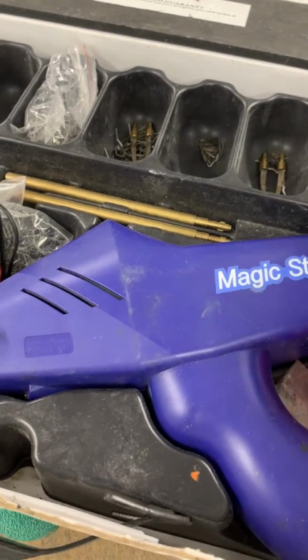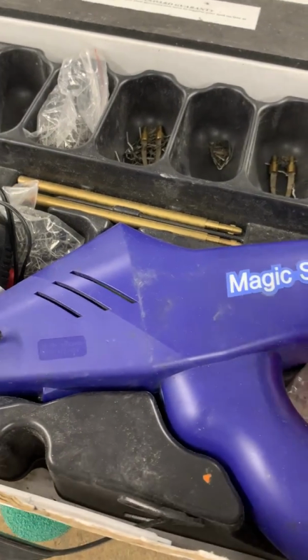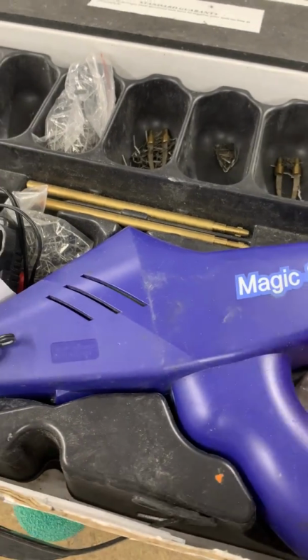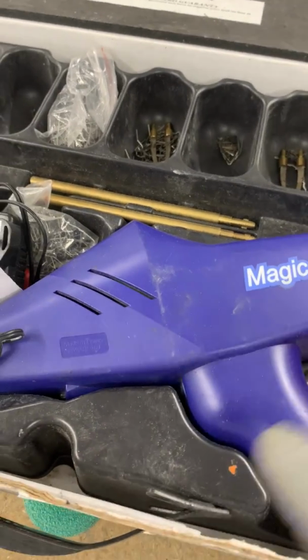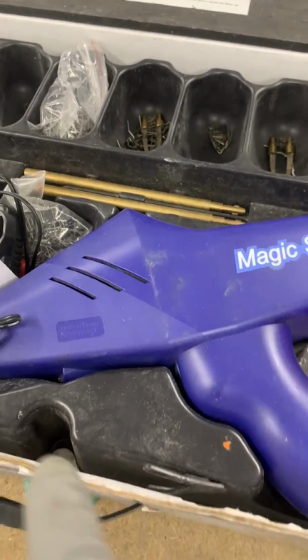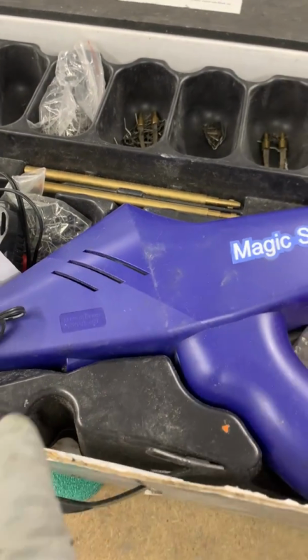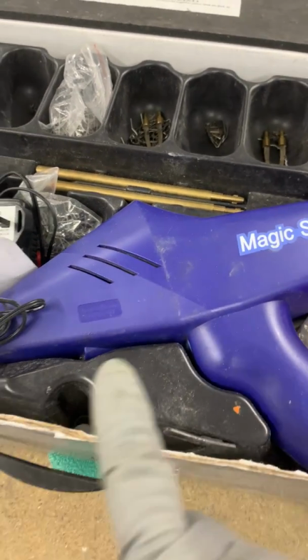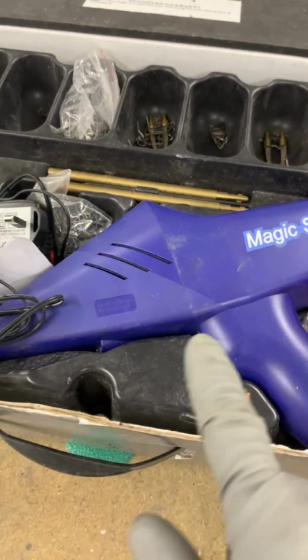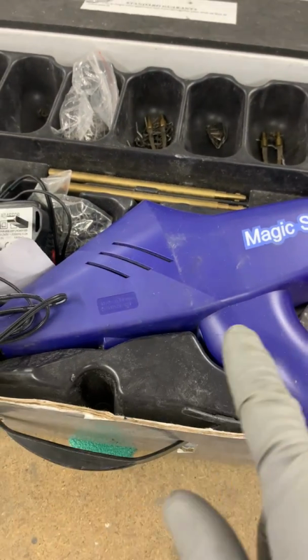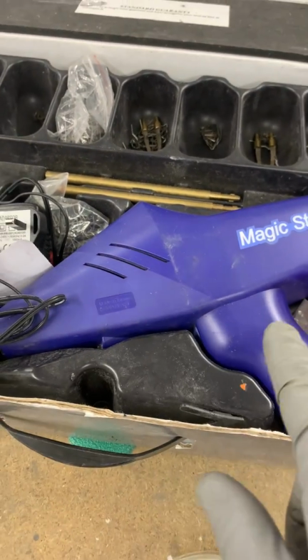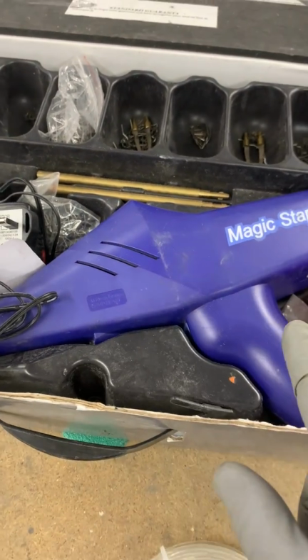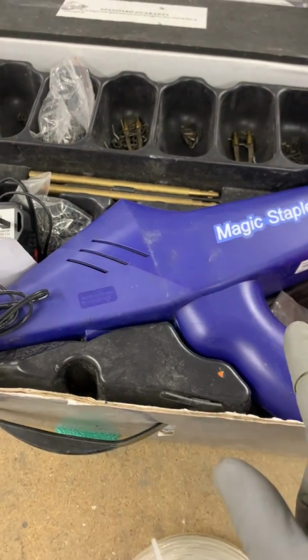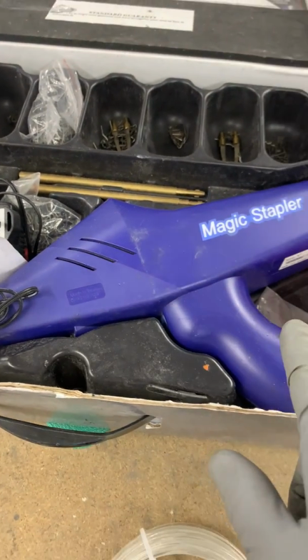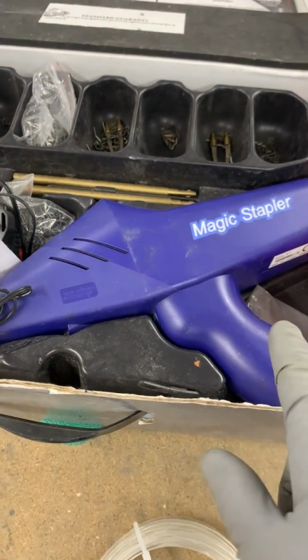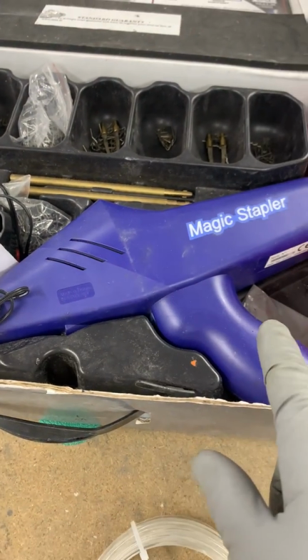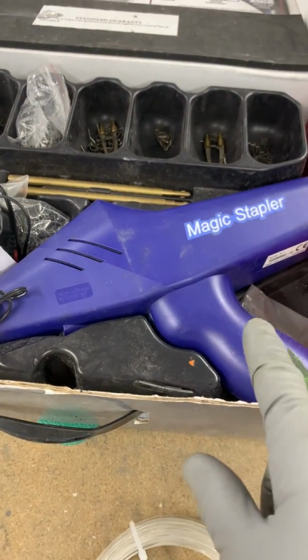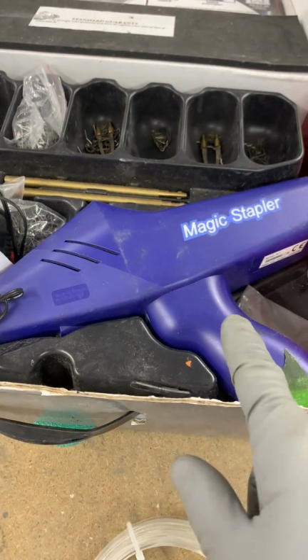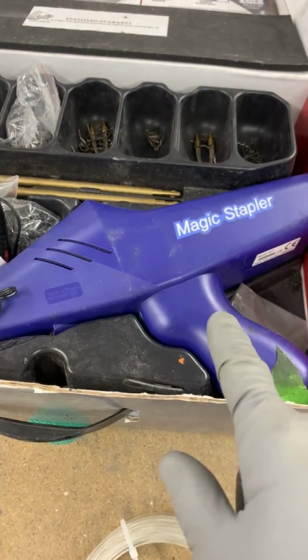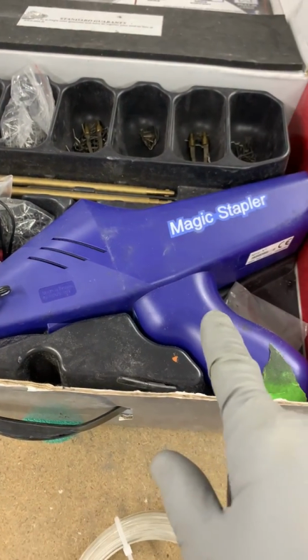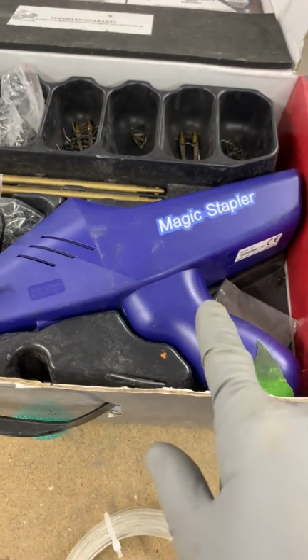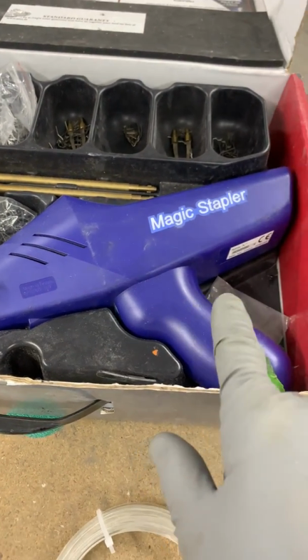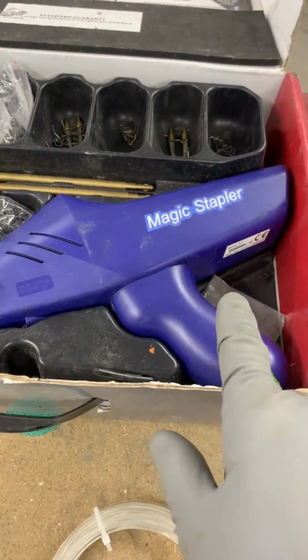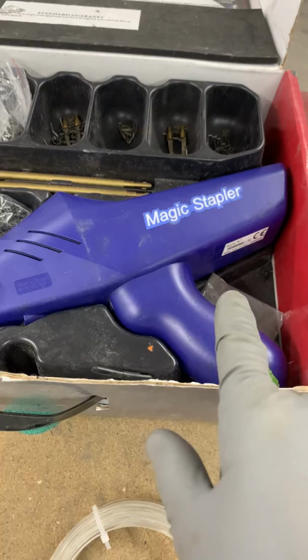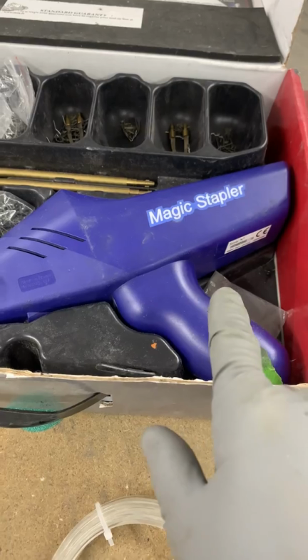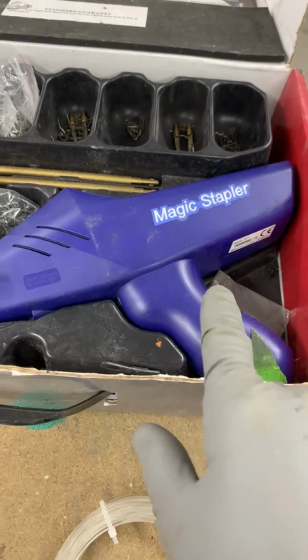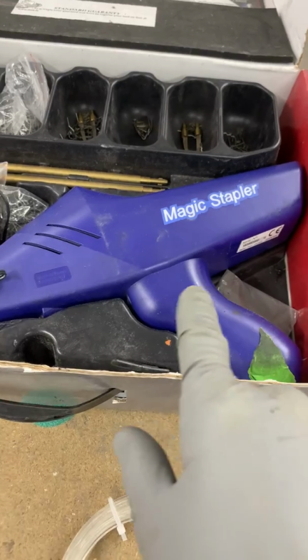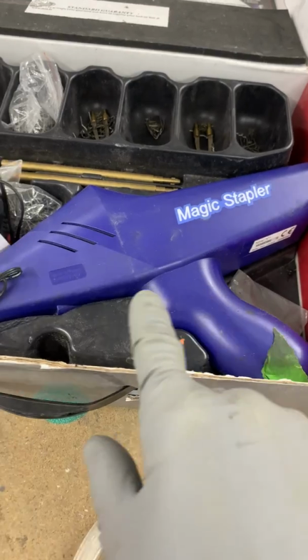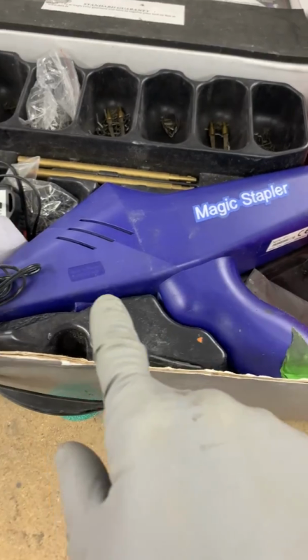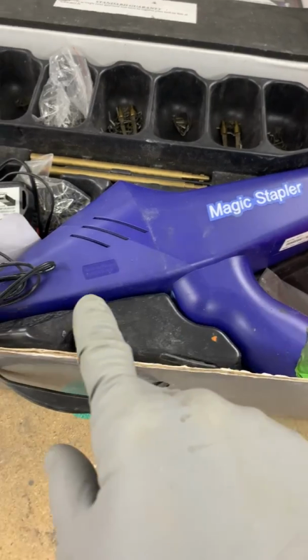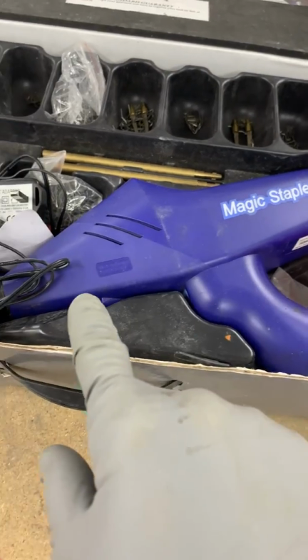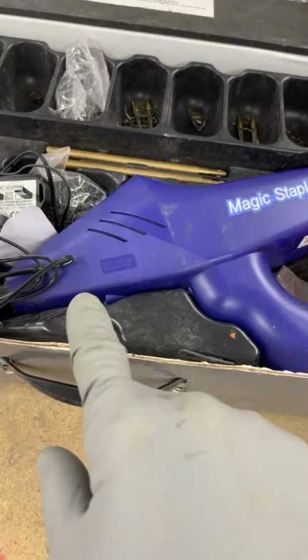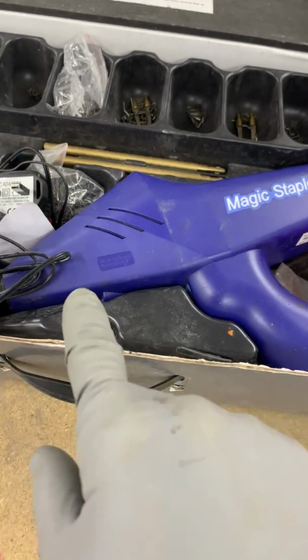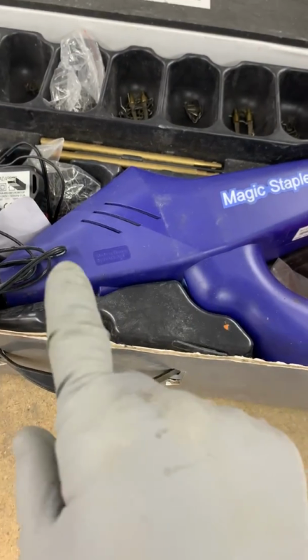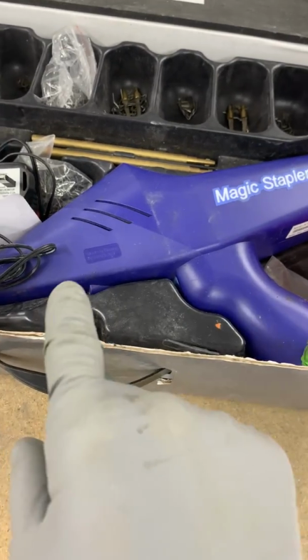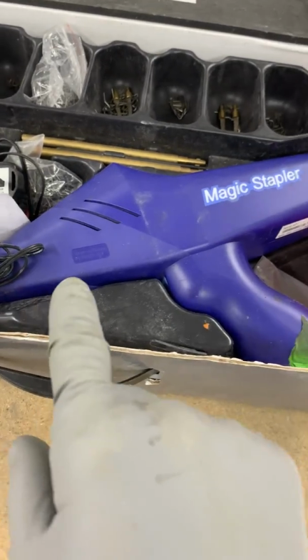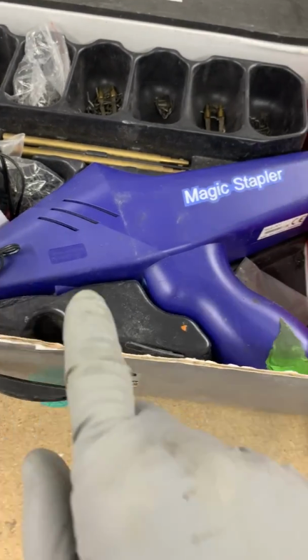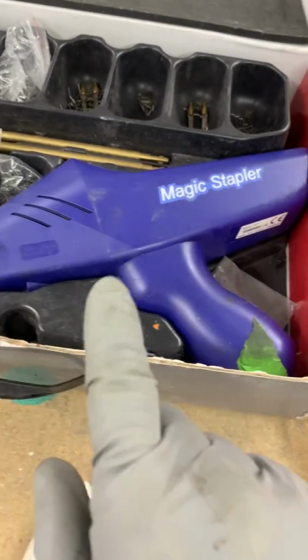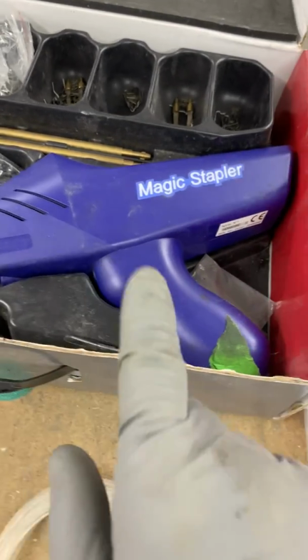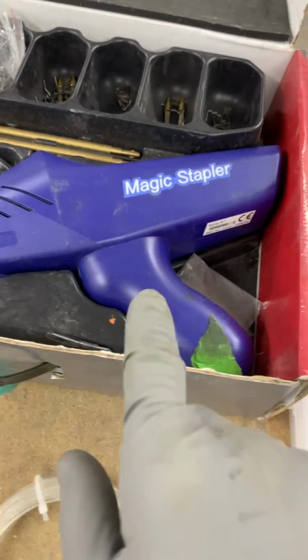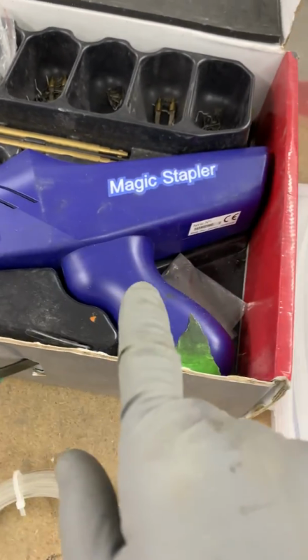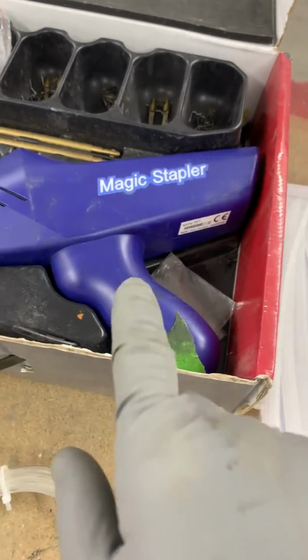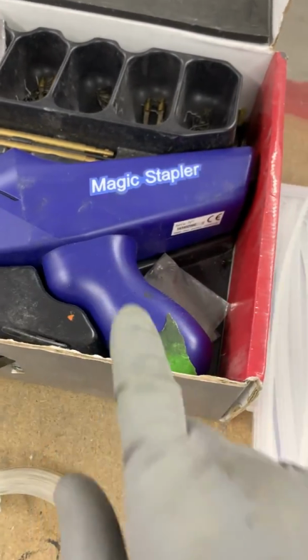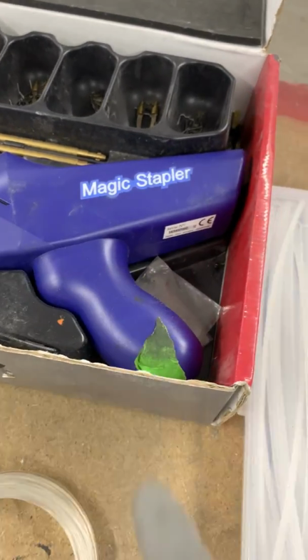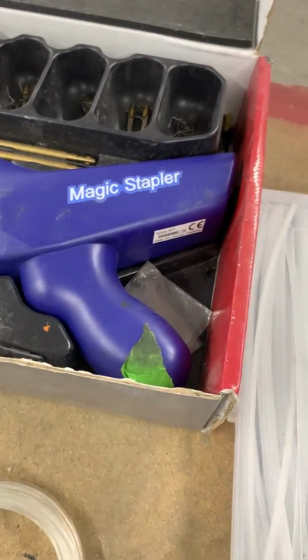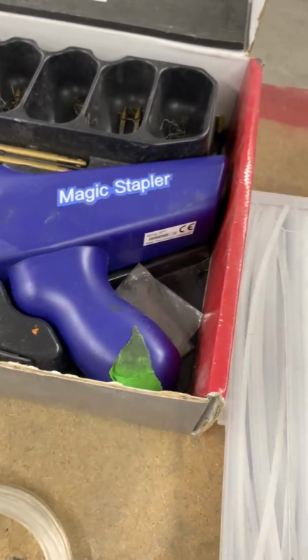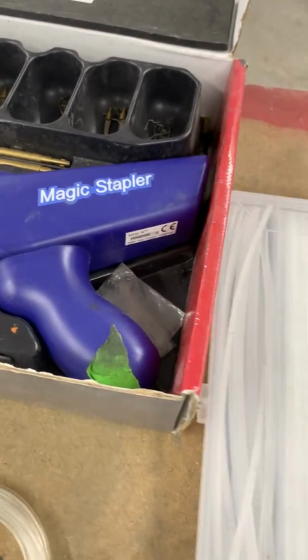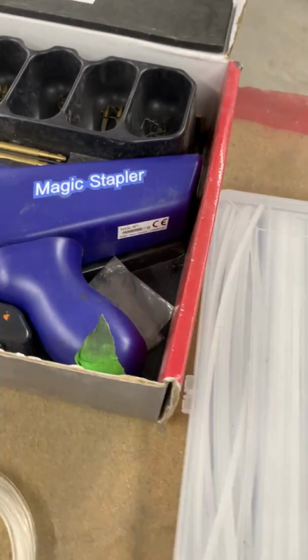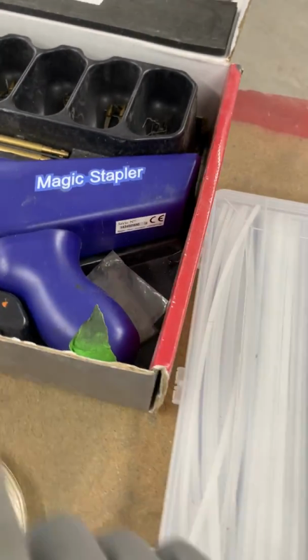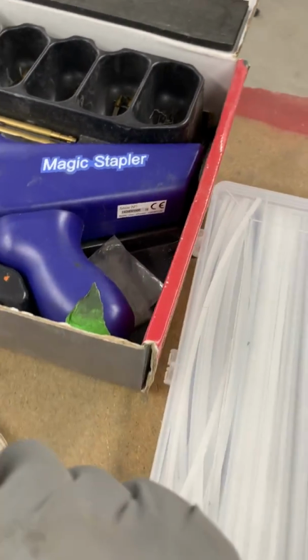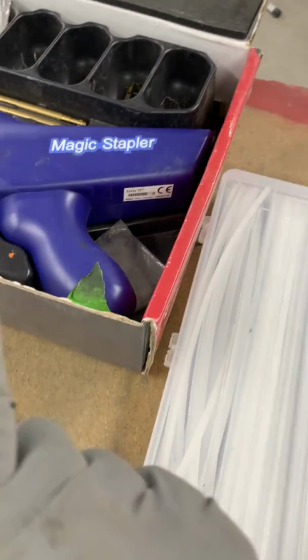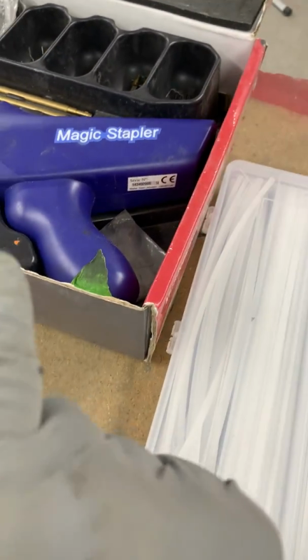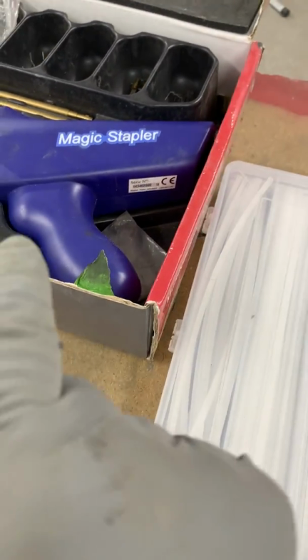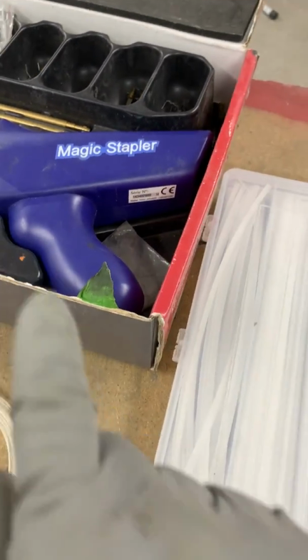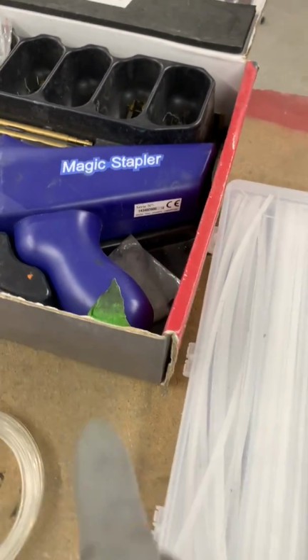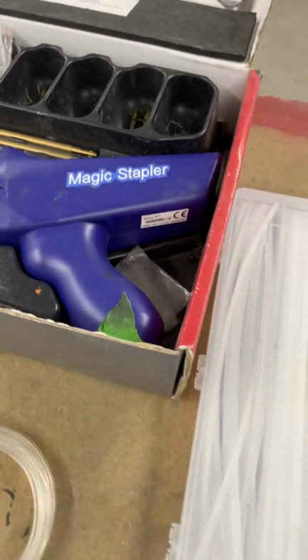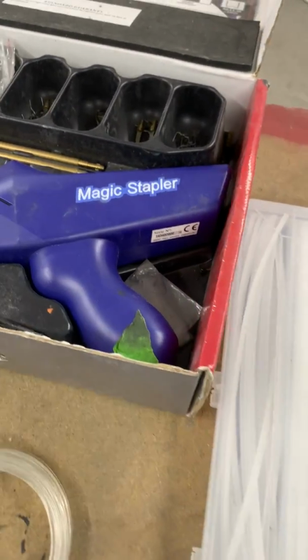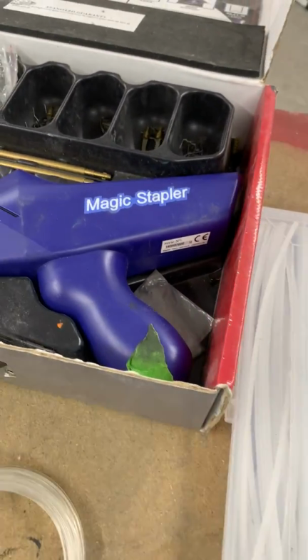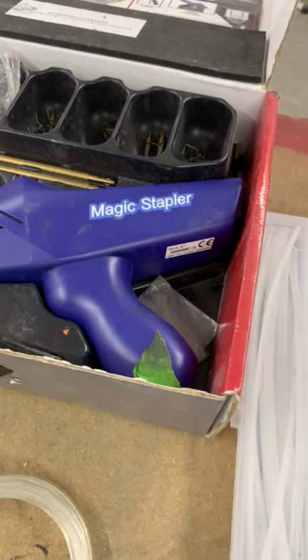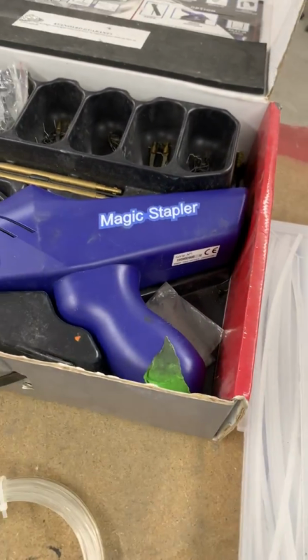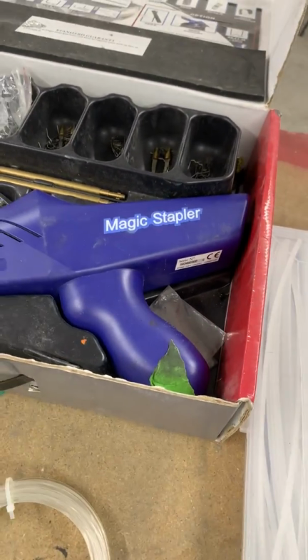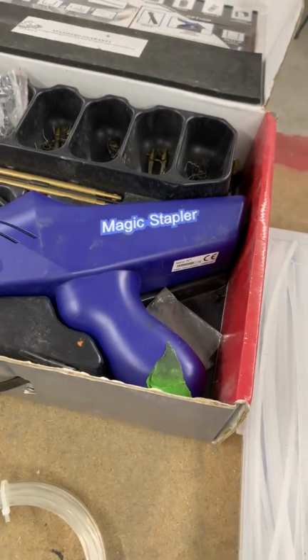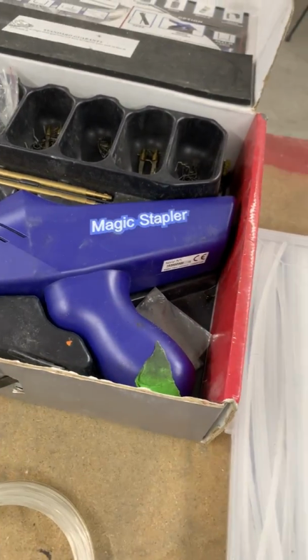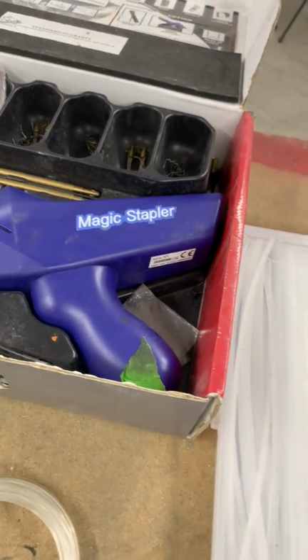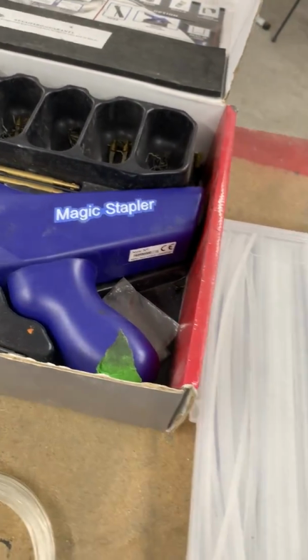This is a really good hot stapler gun — this is from Magic Stapler. It's a rechargeable unit. We'll talk about that a bit more in the future.